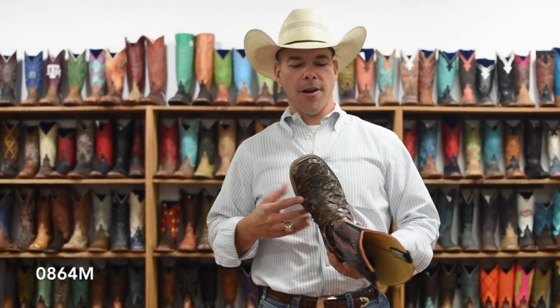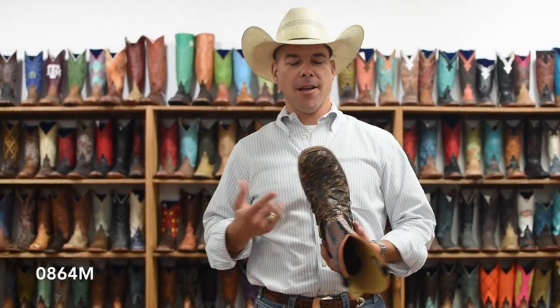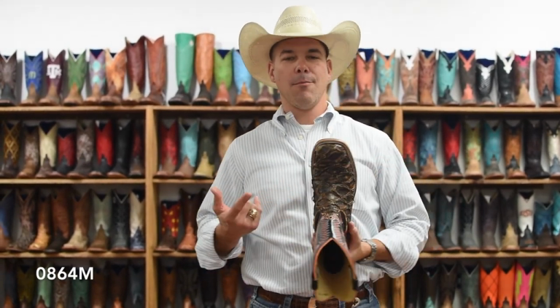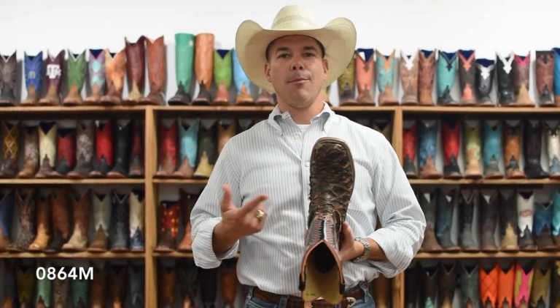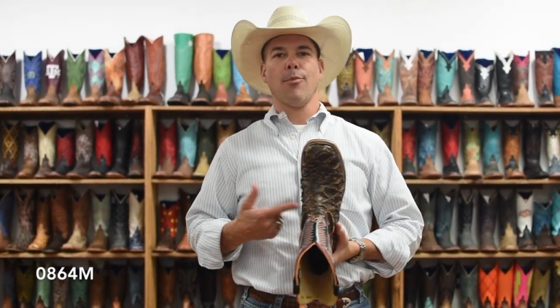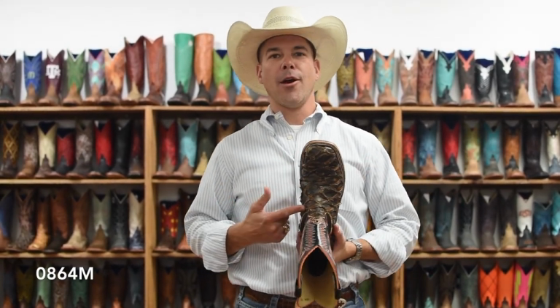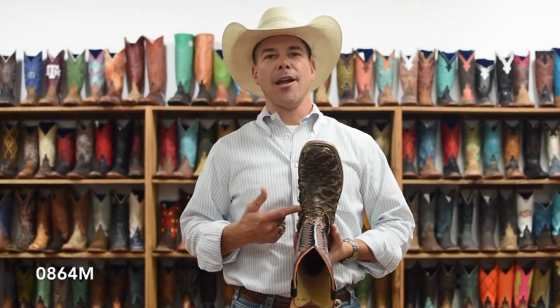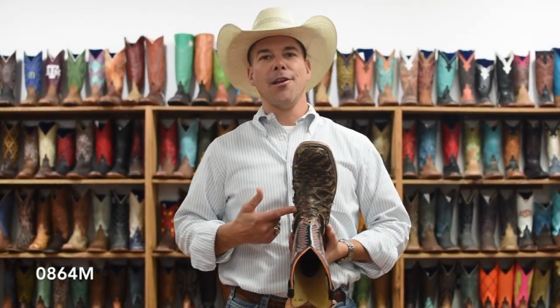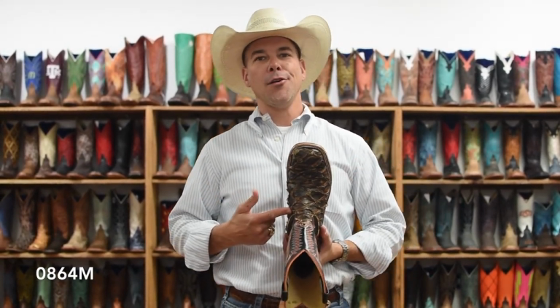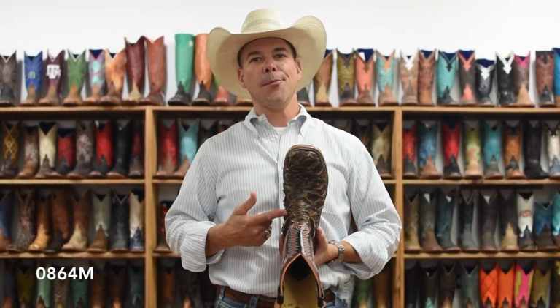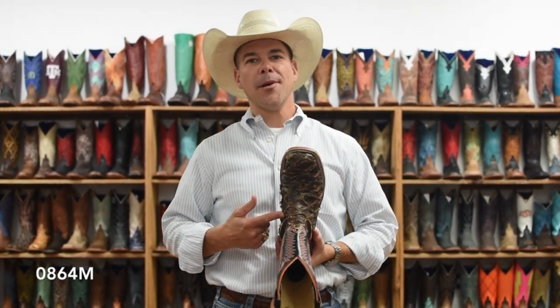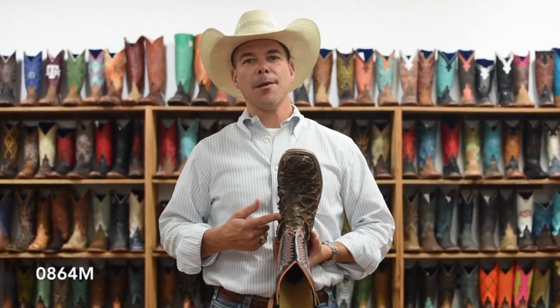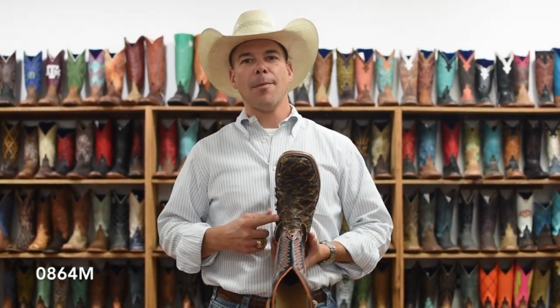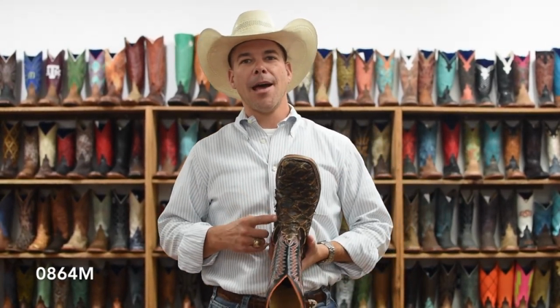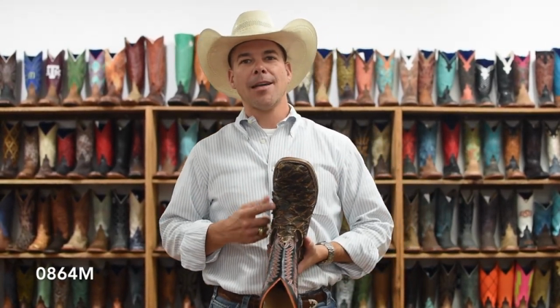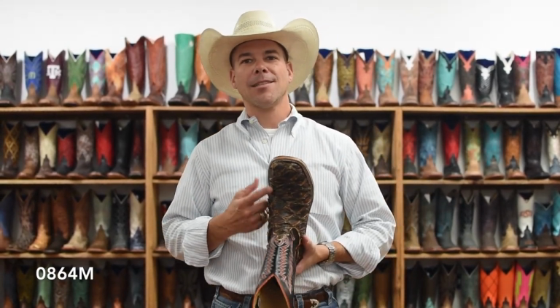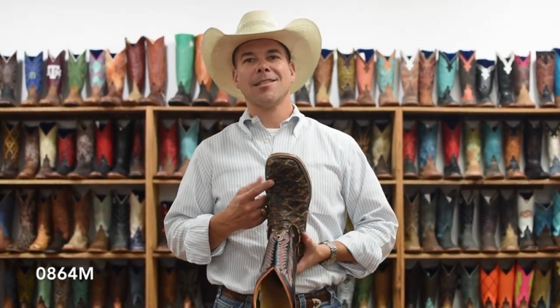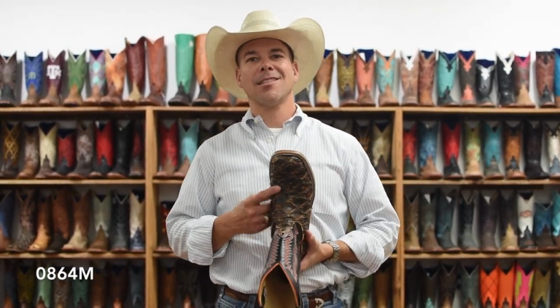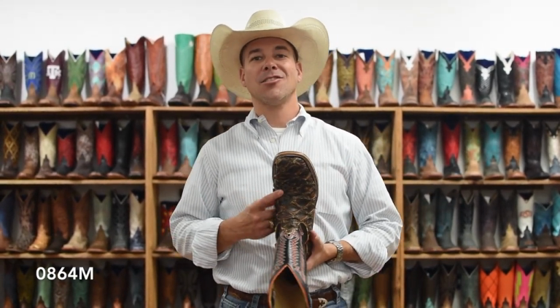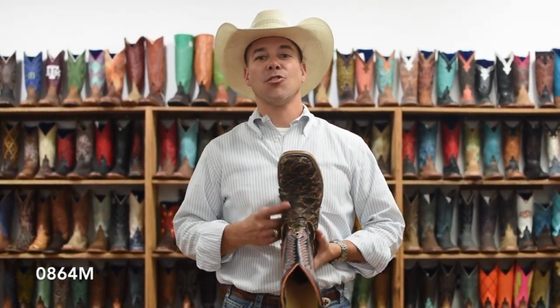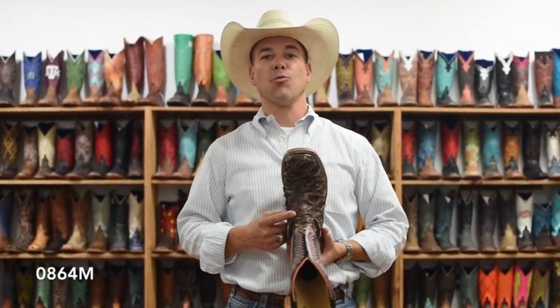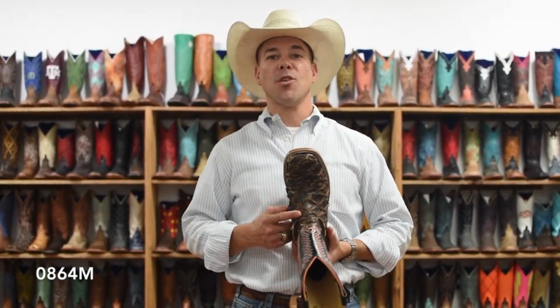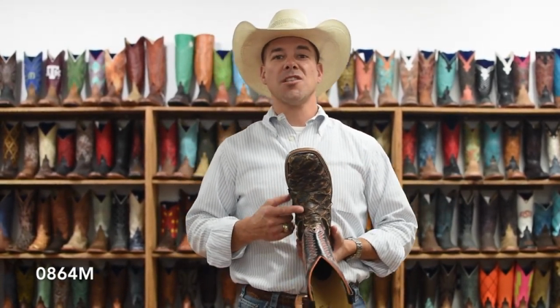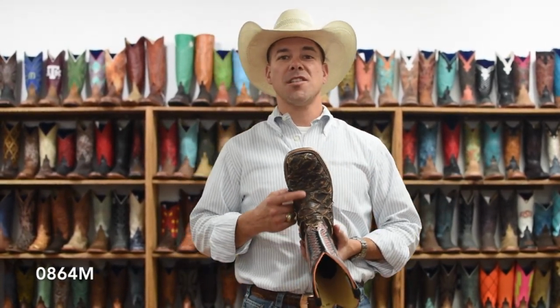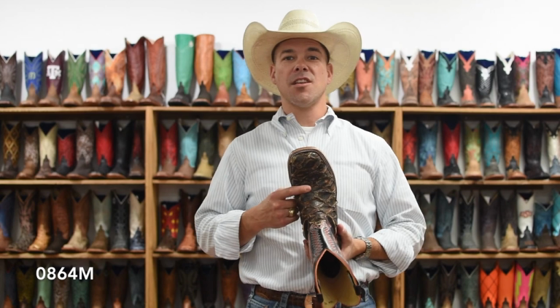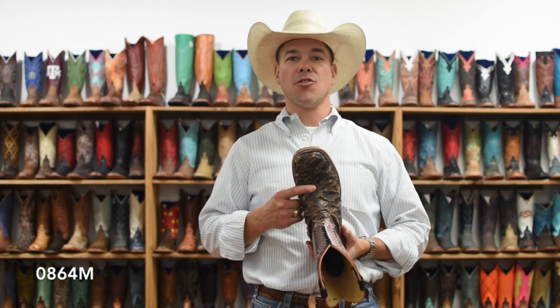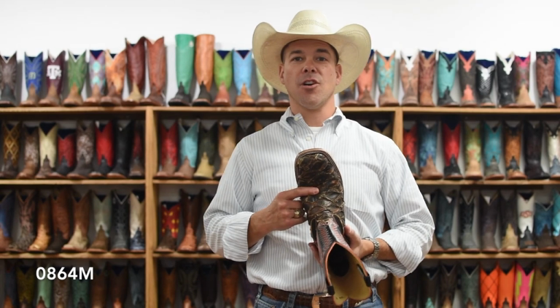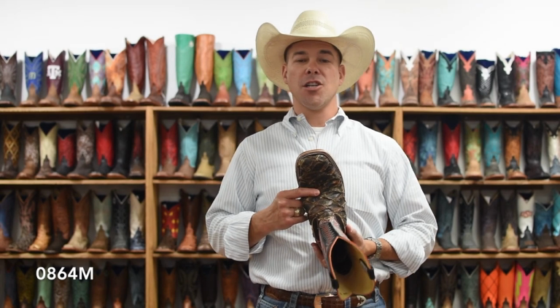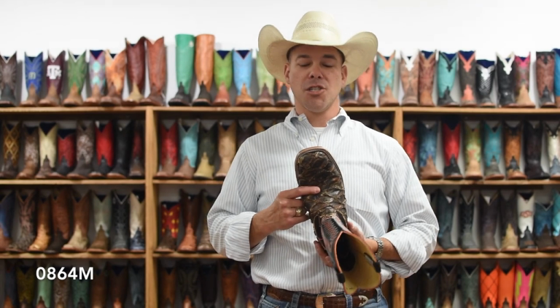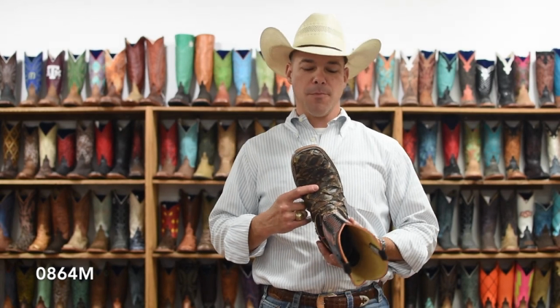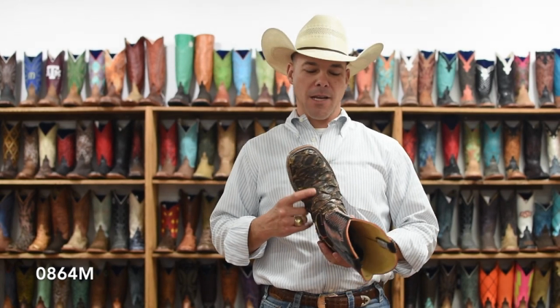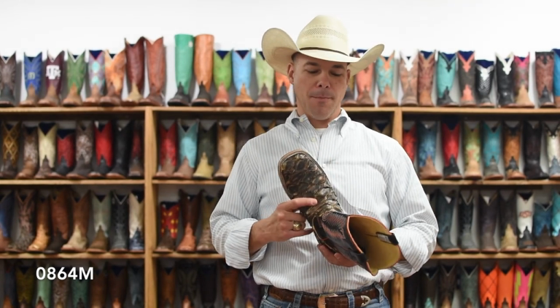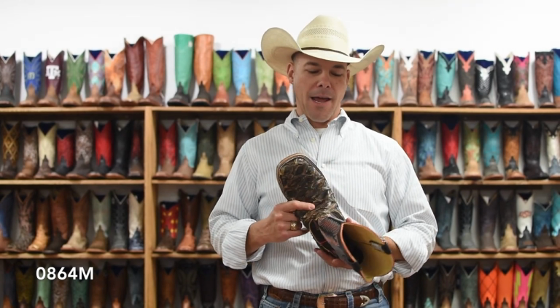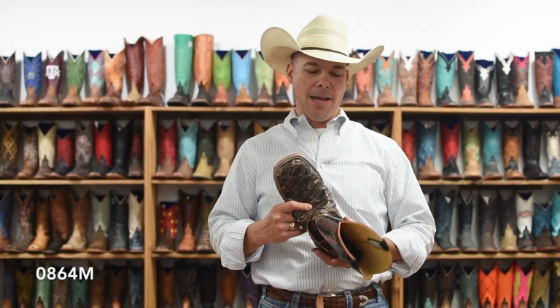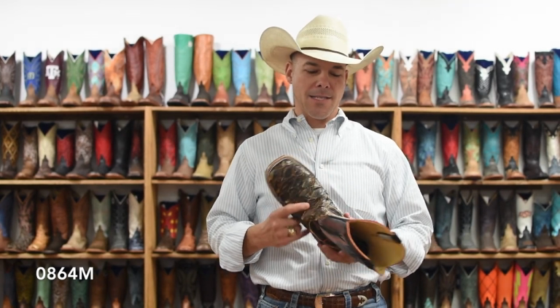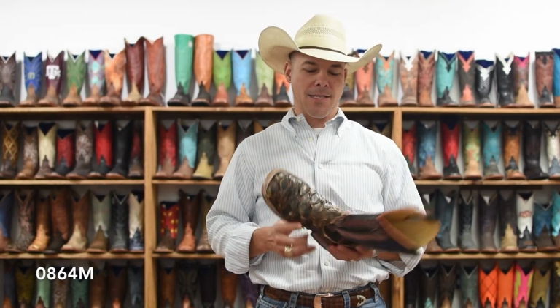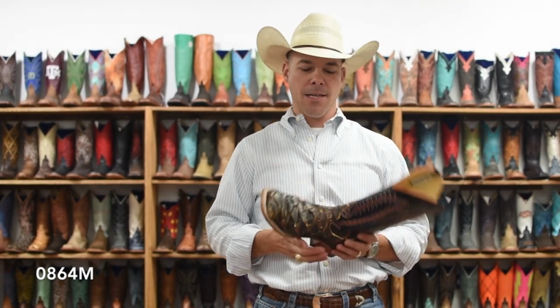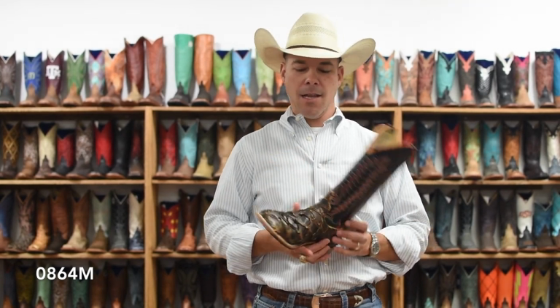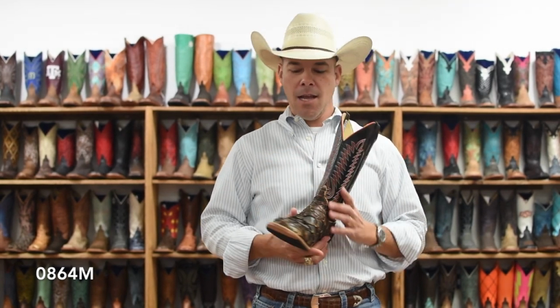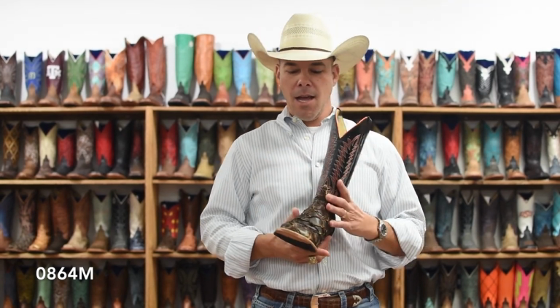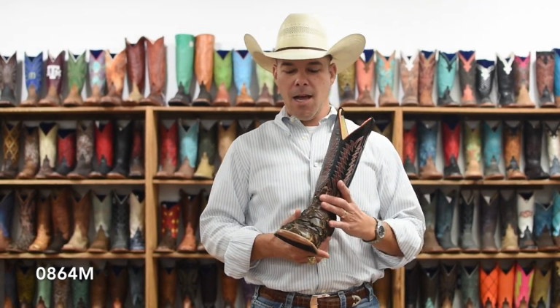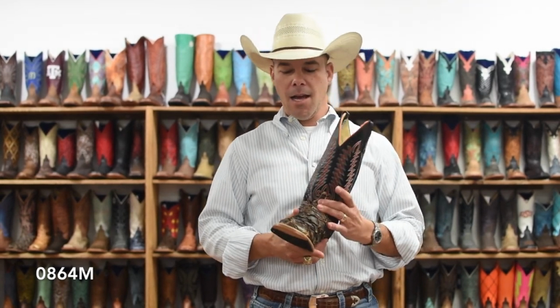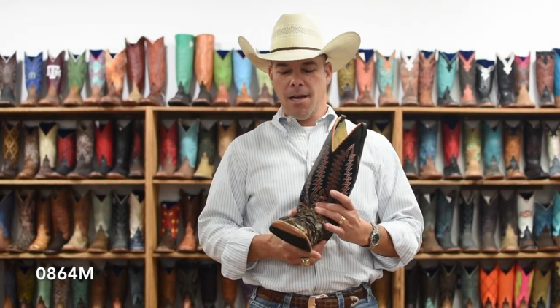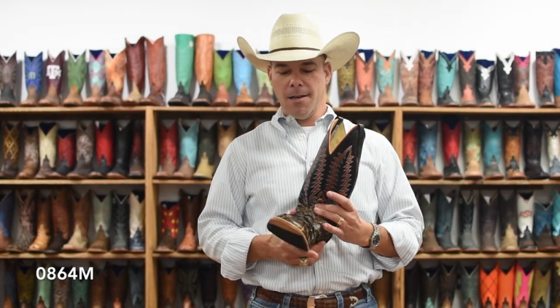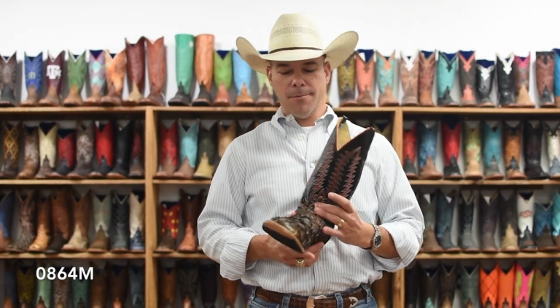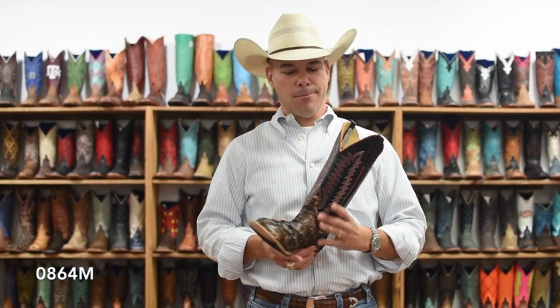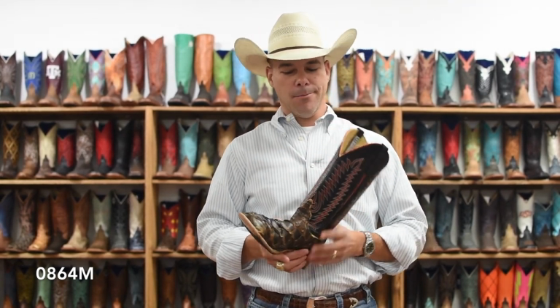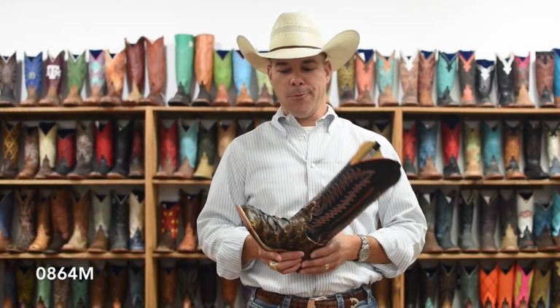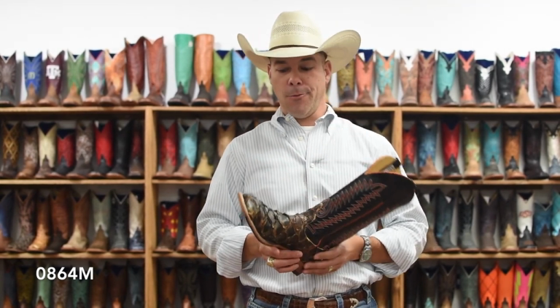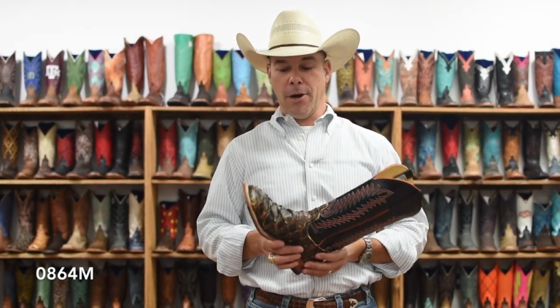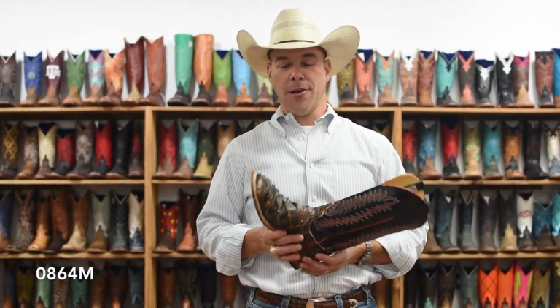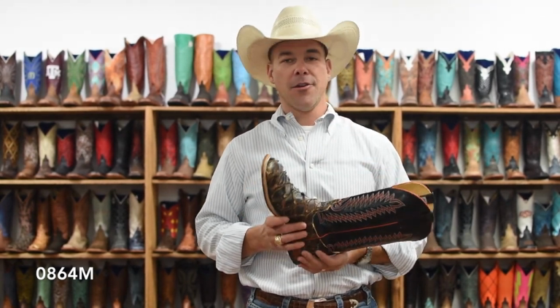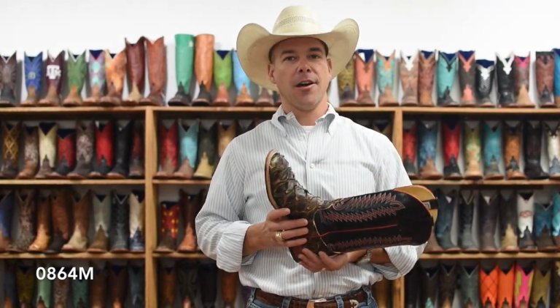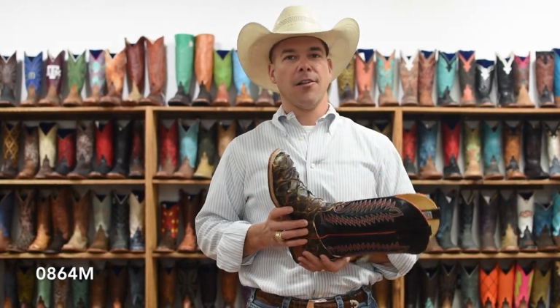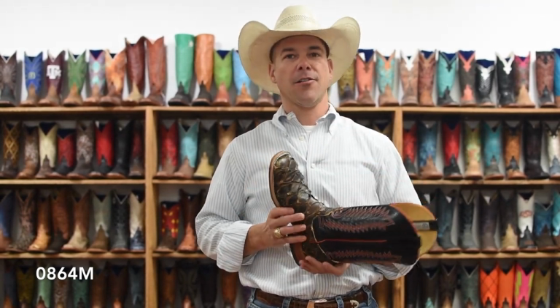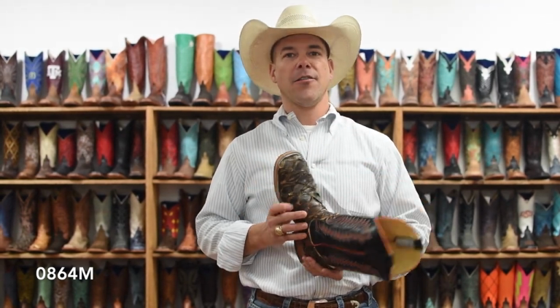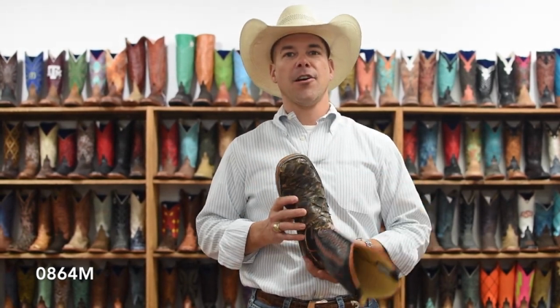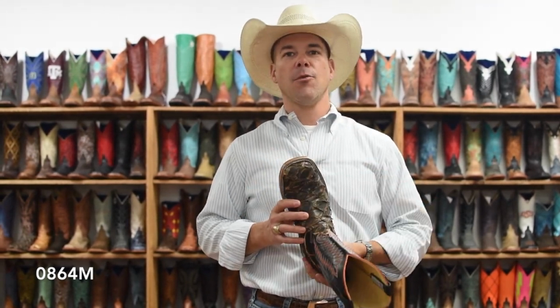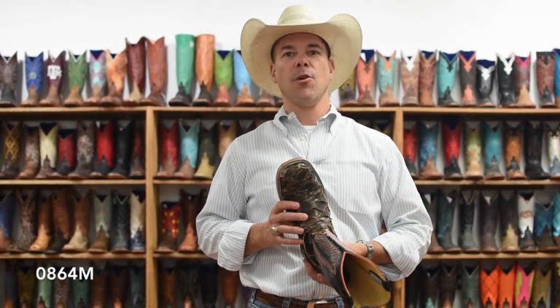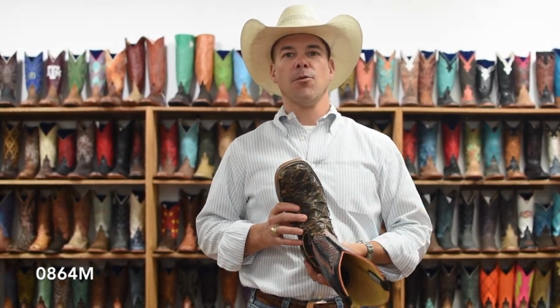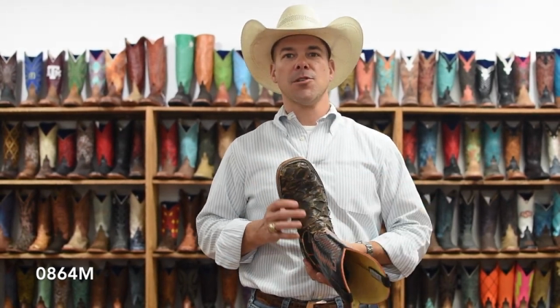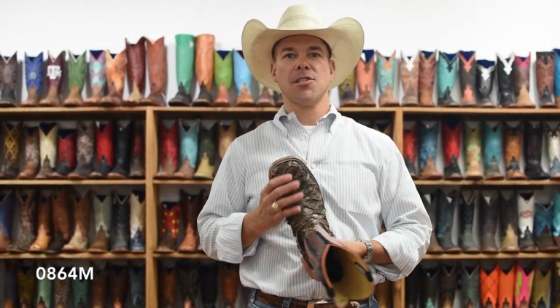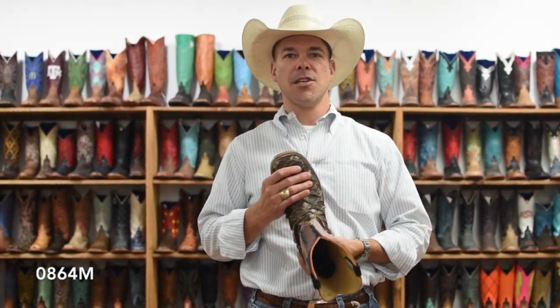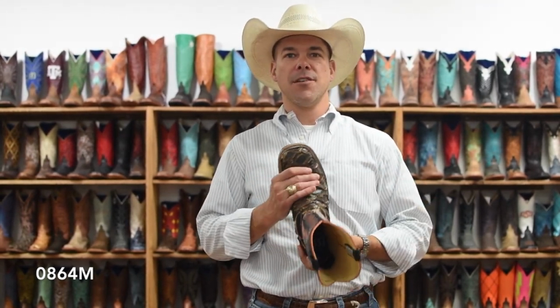0864M, brand new Big Bass. This is the Rusty Crush Big Bass — a great new color, very well received.